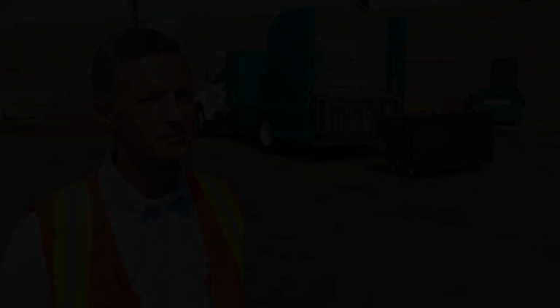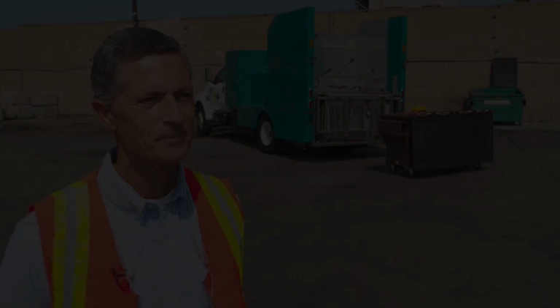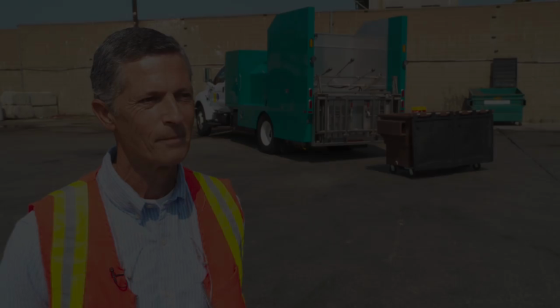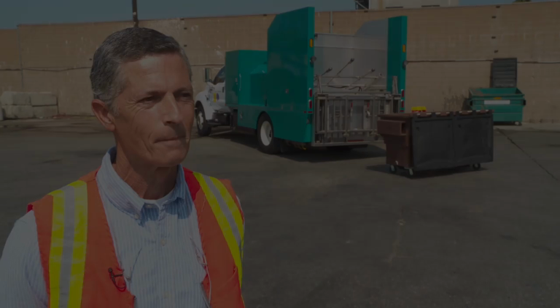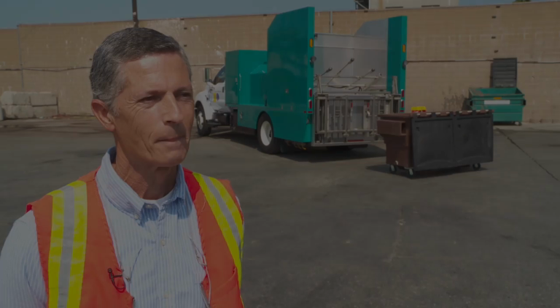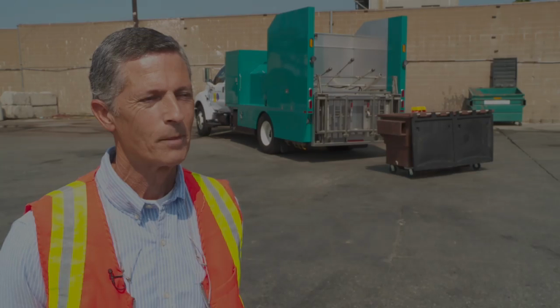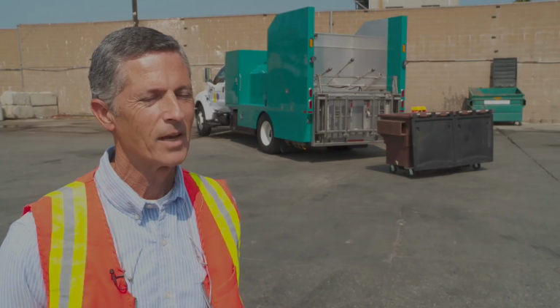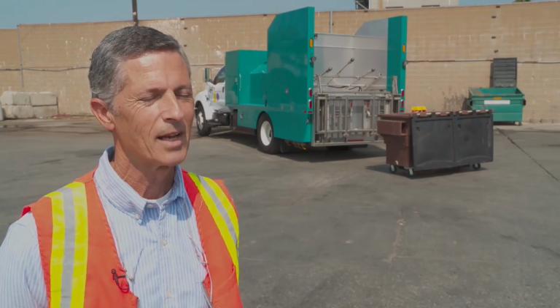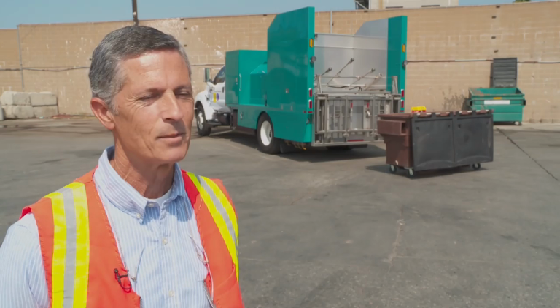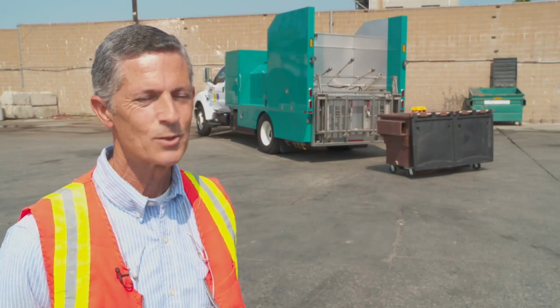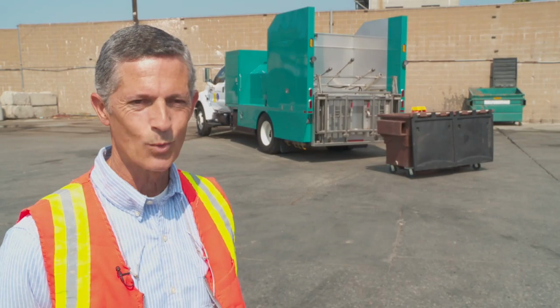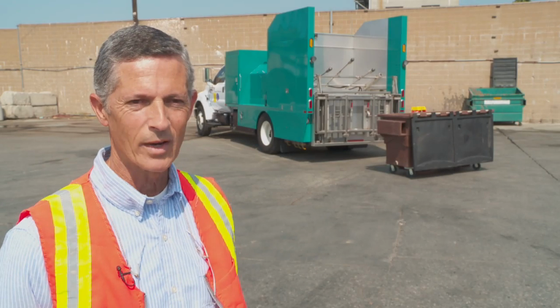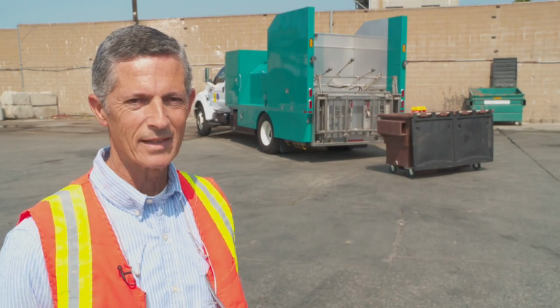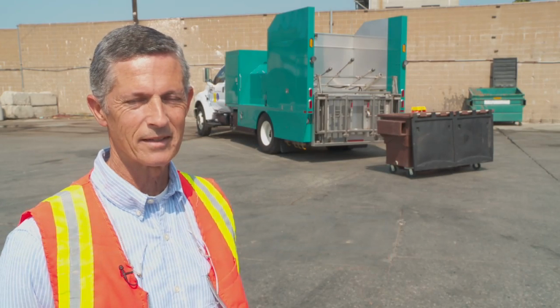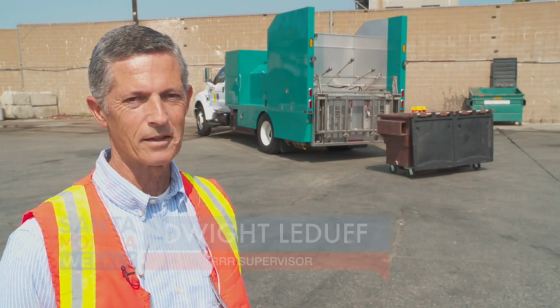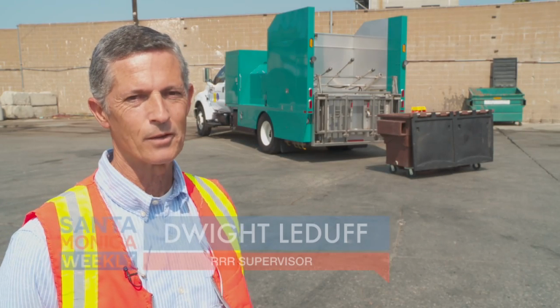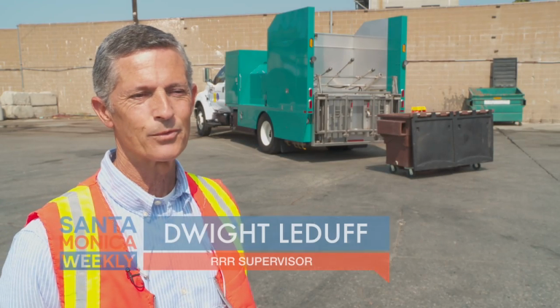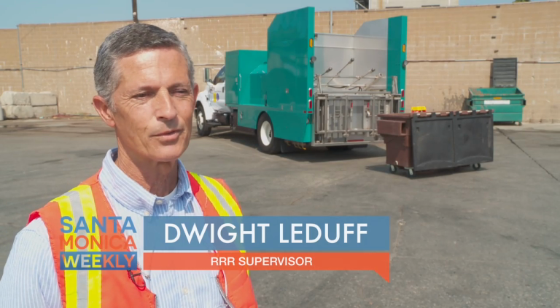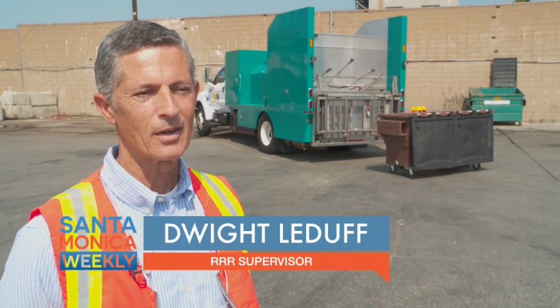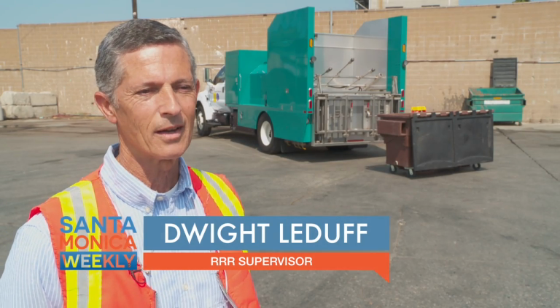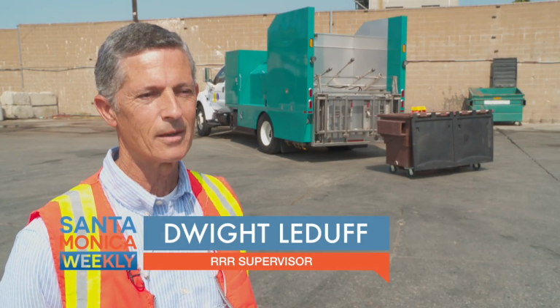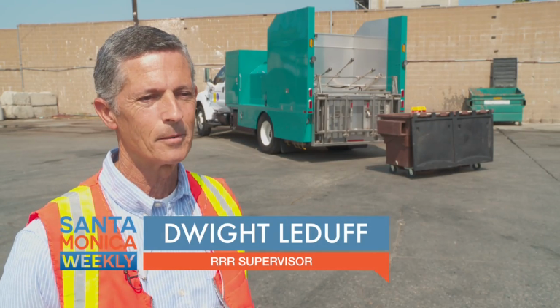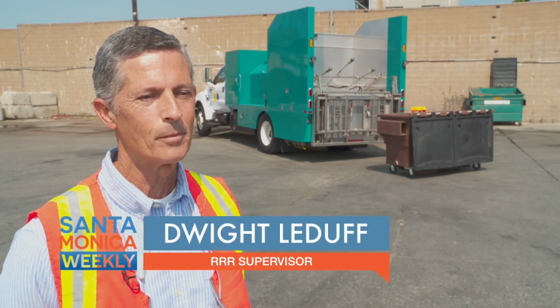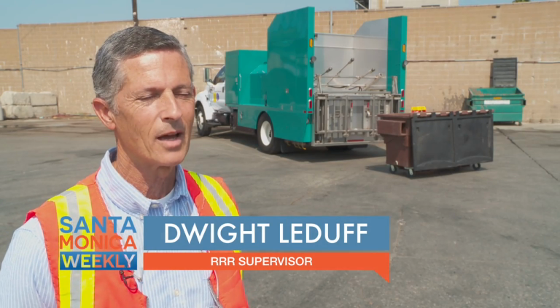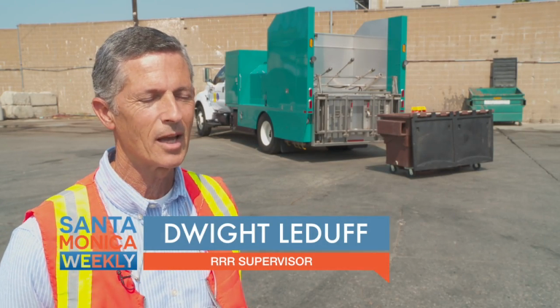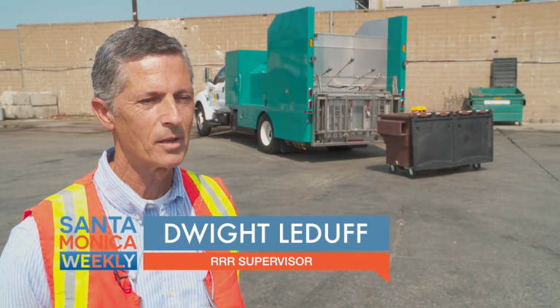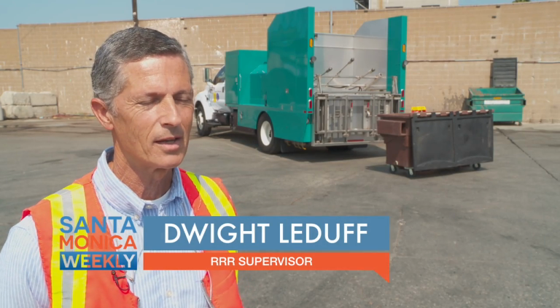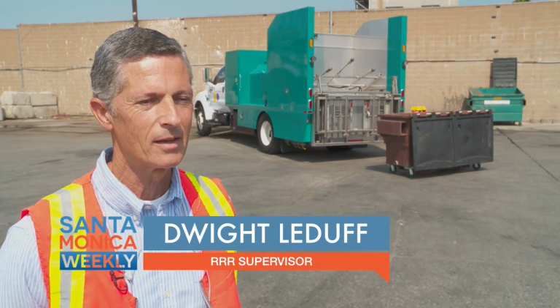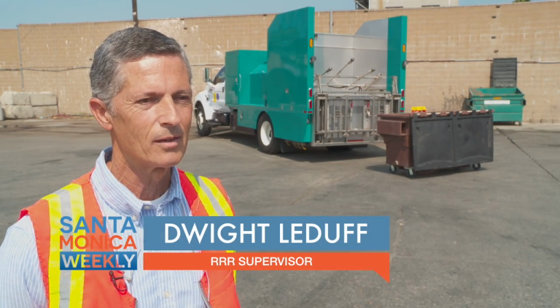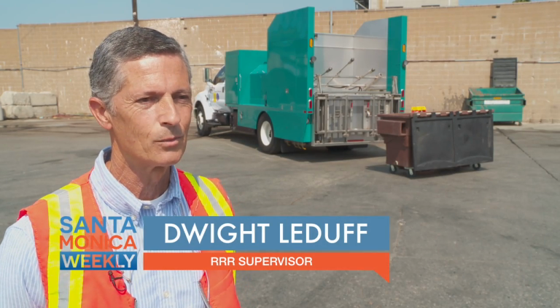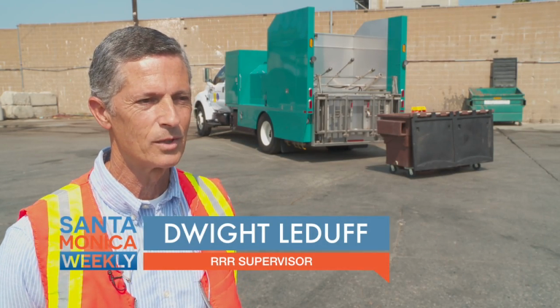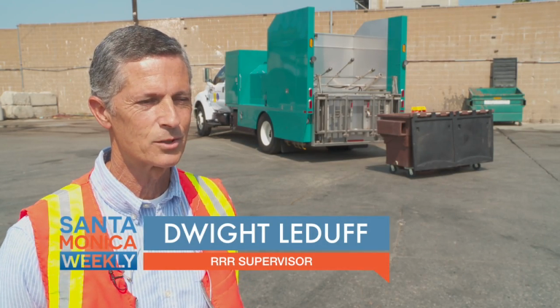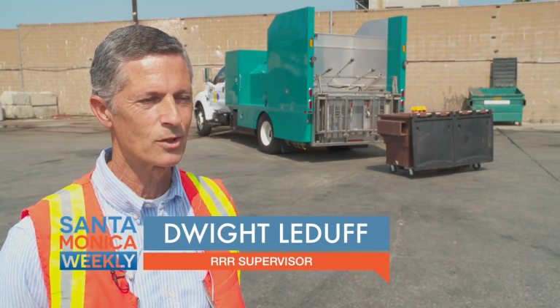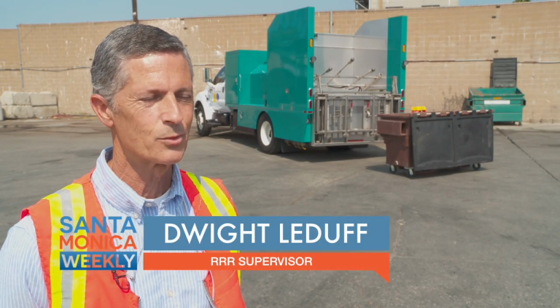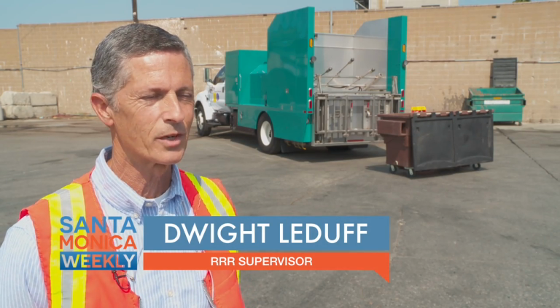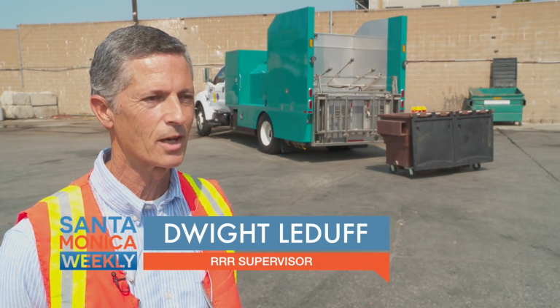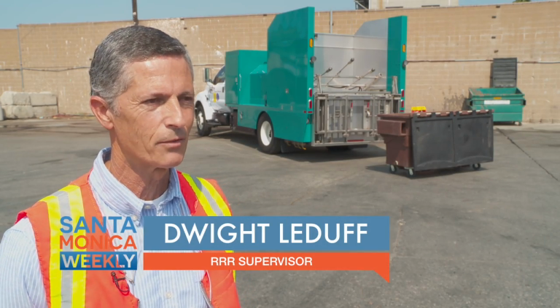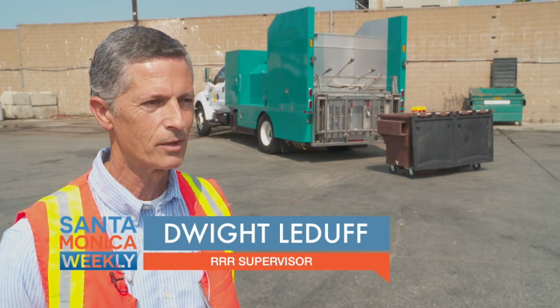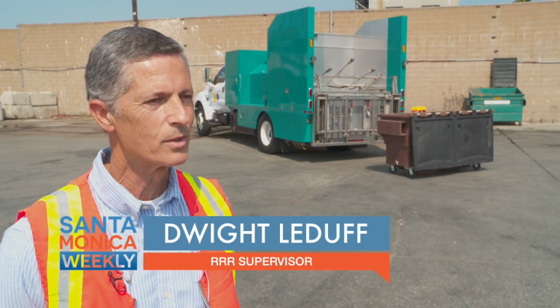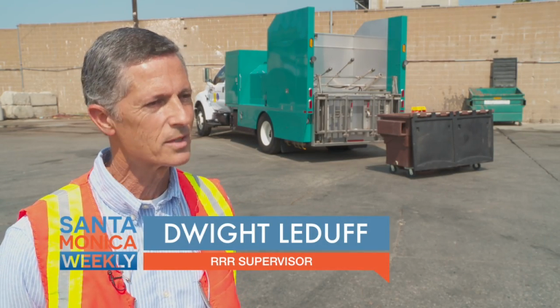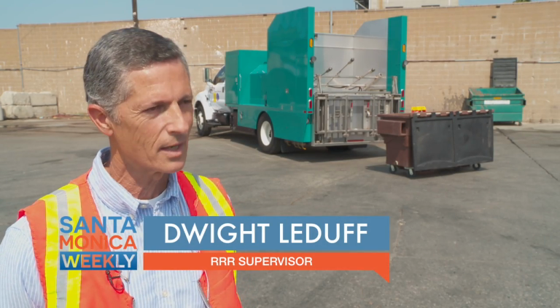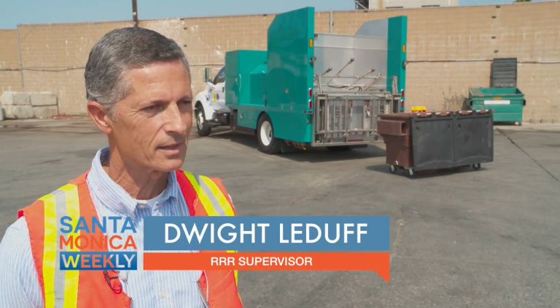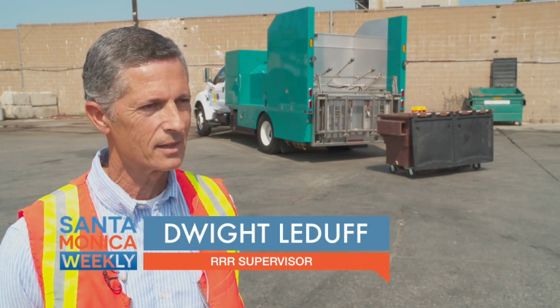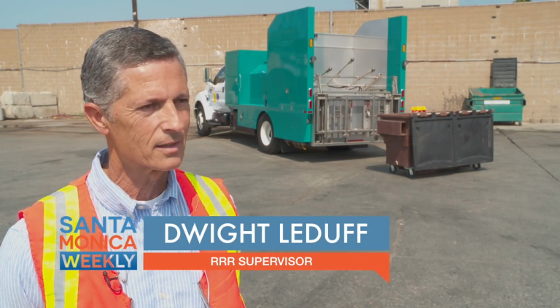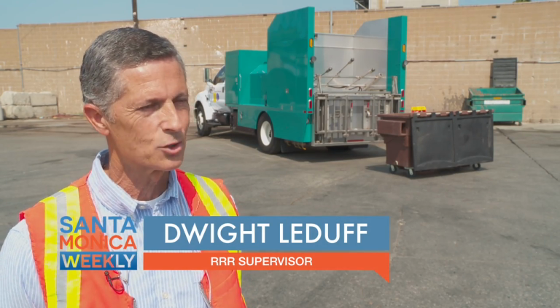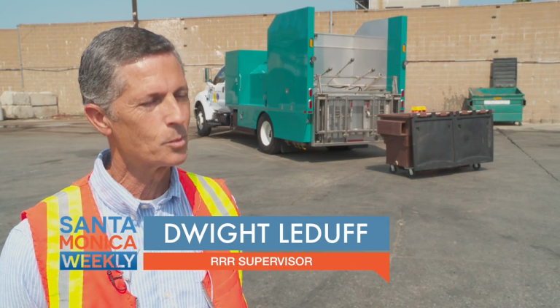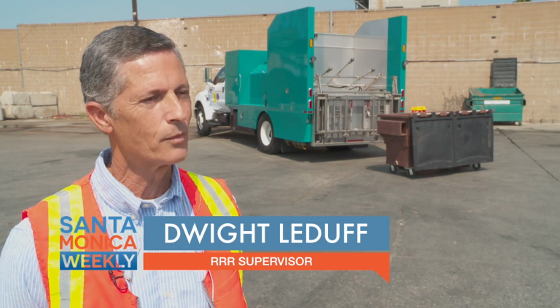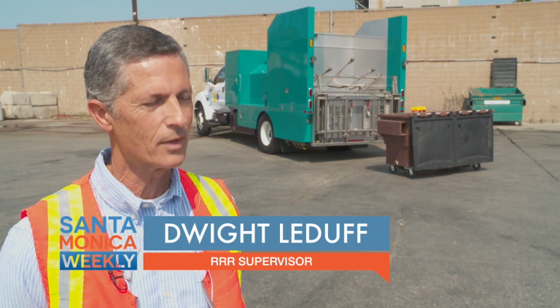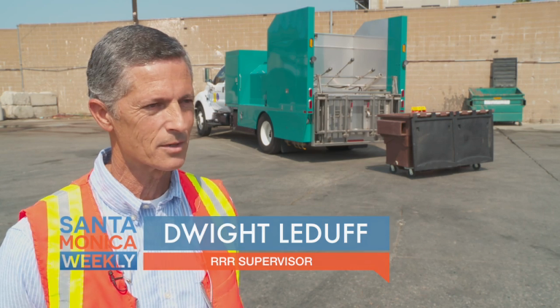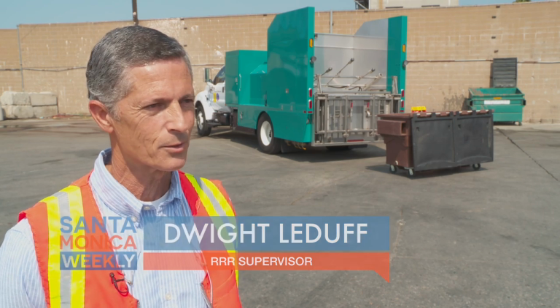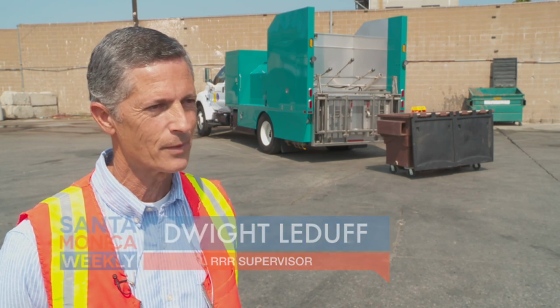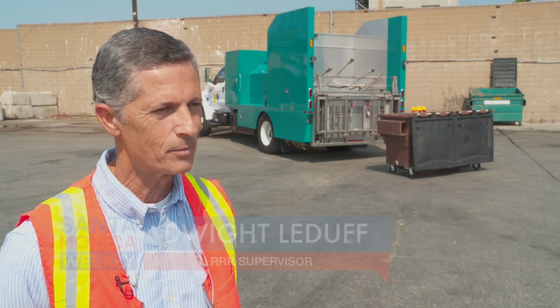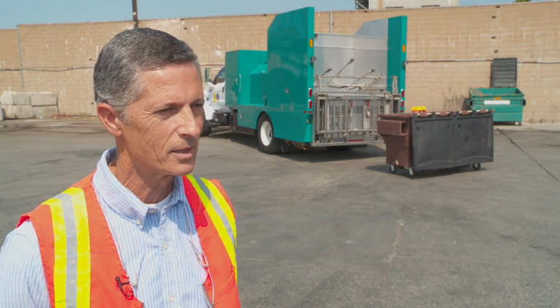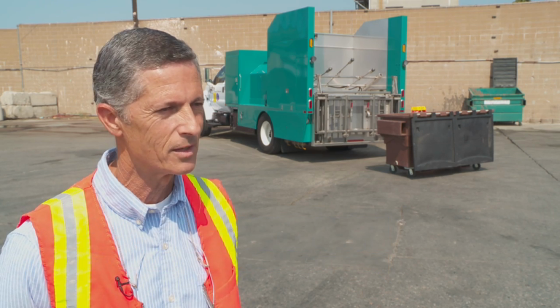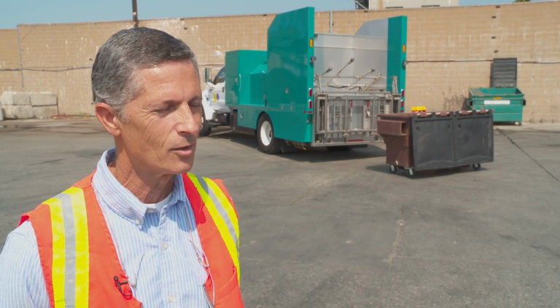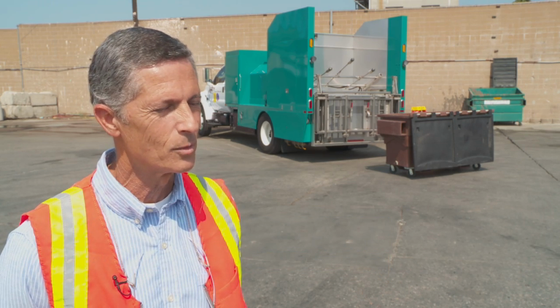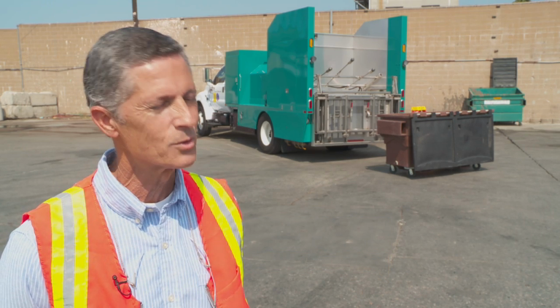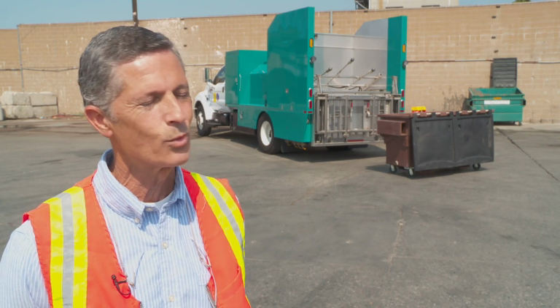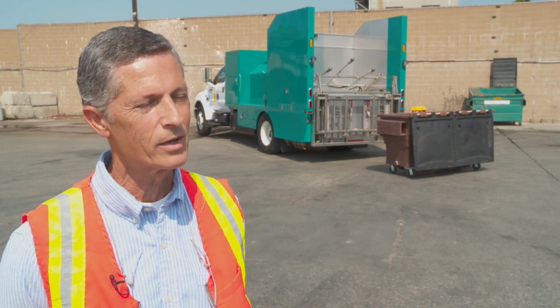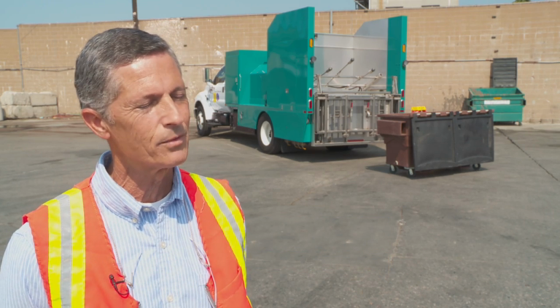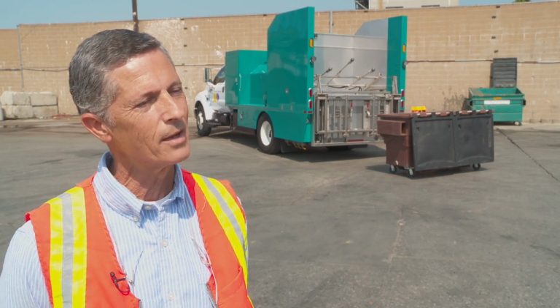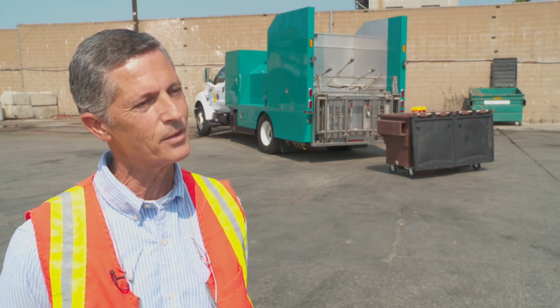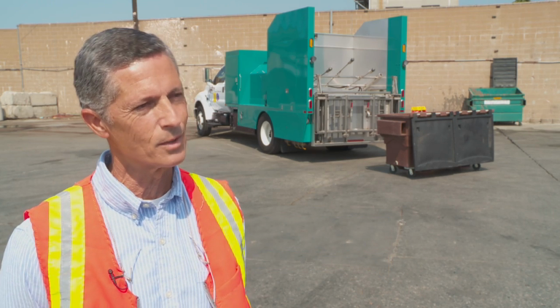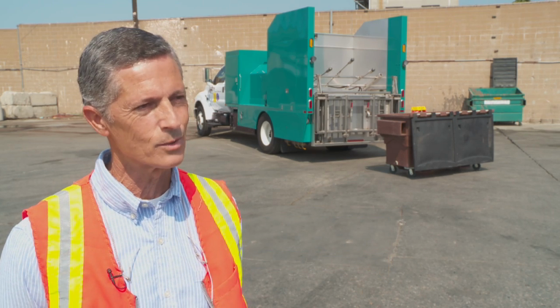My name is Dwight Ledef. I'm a resource recovery and recycling supervisor. I've been here almost 25 years.